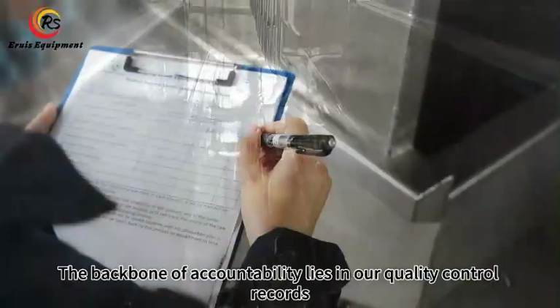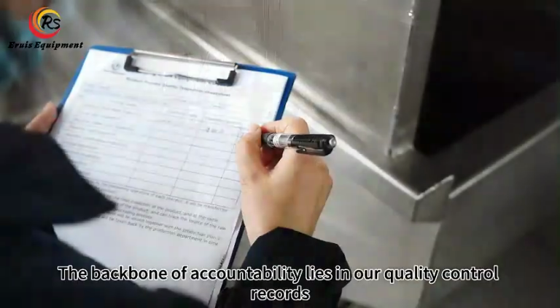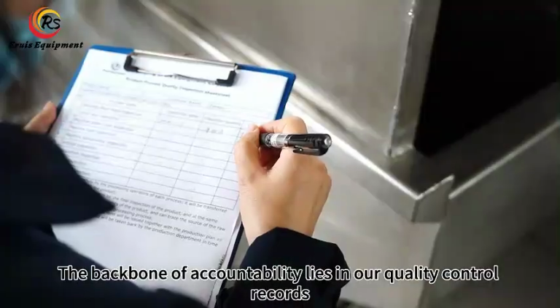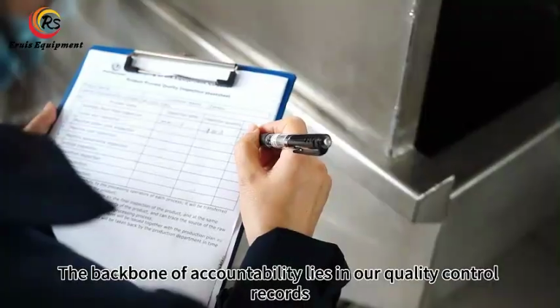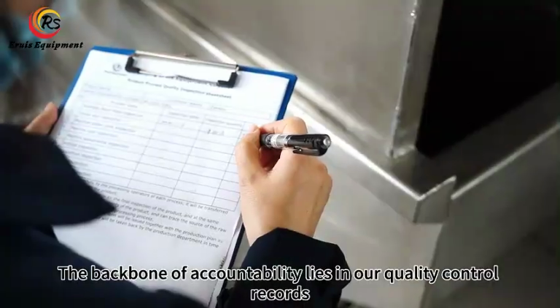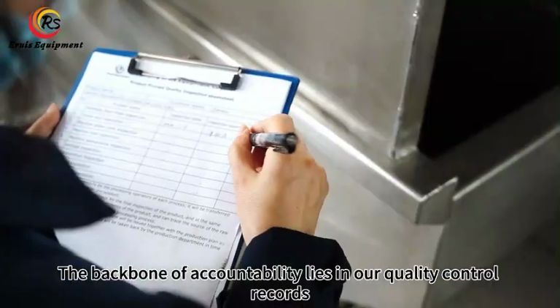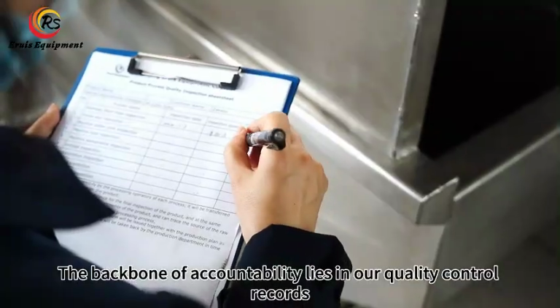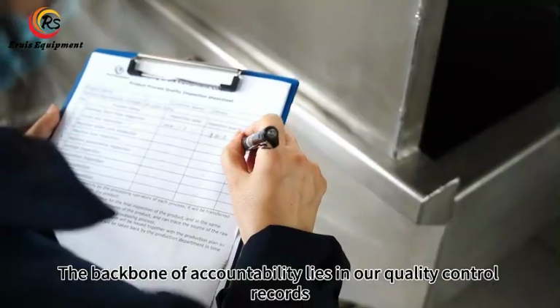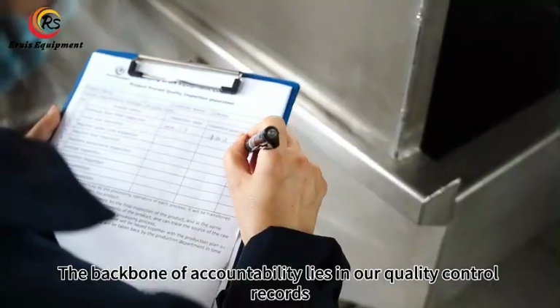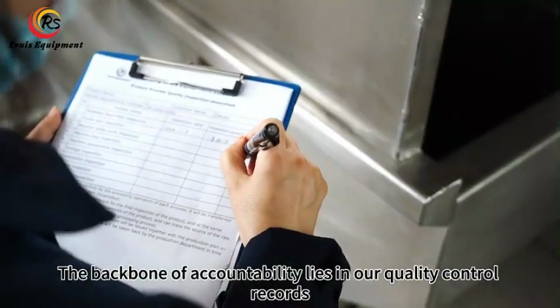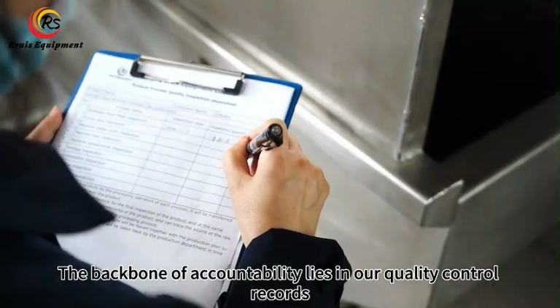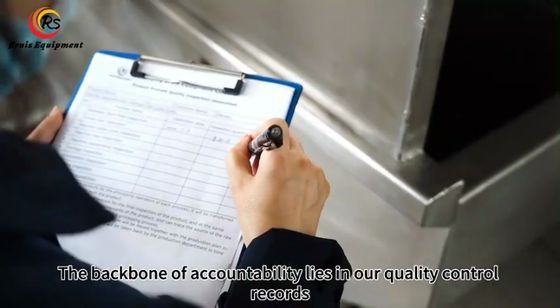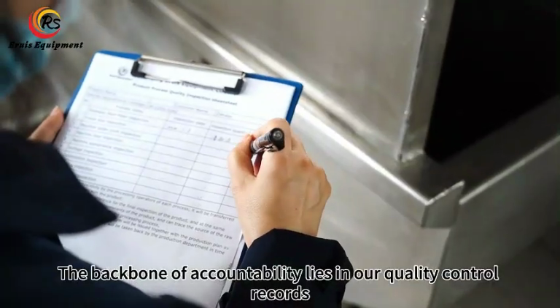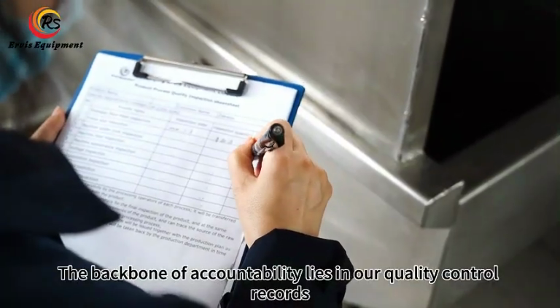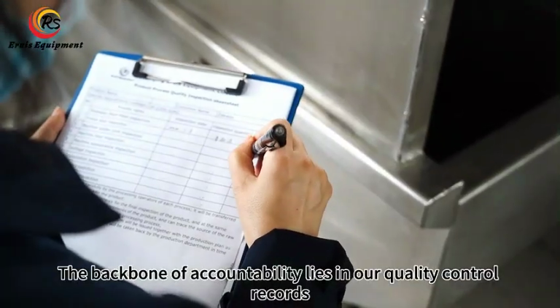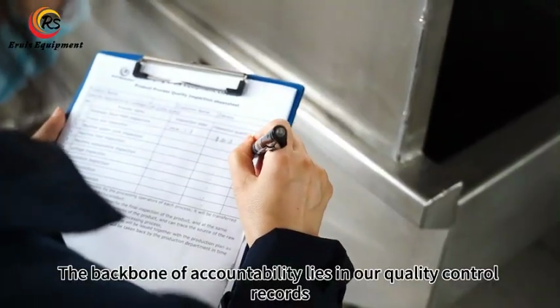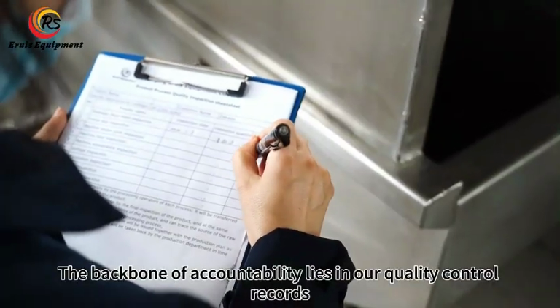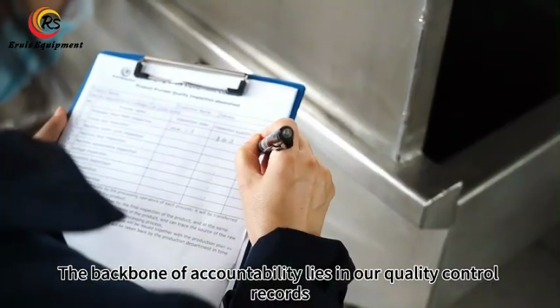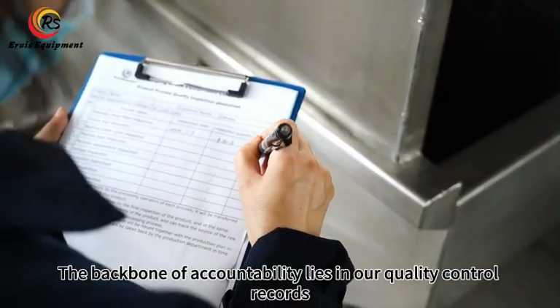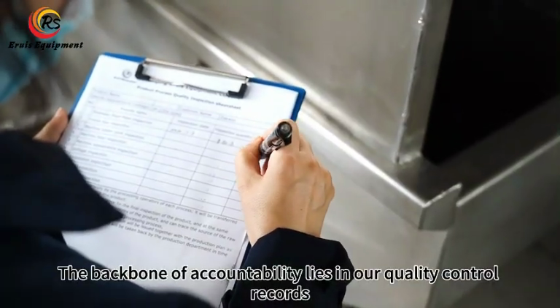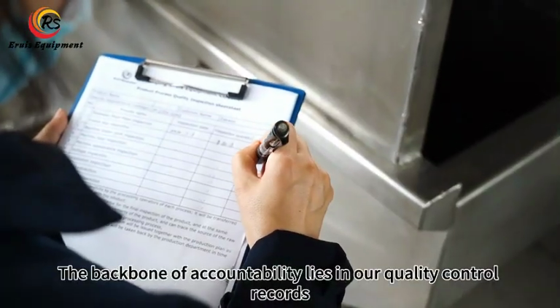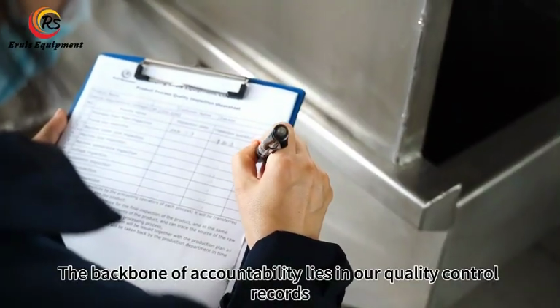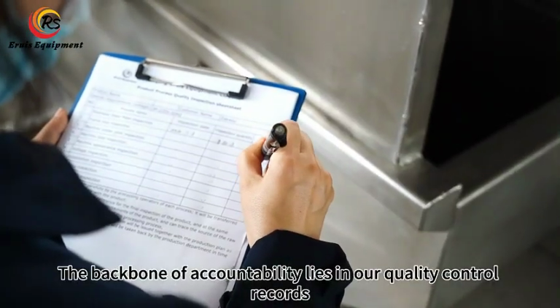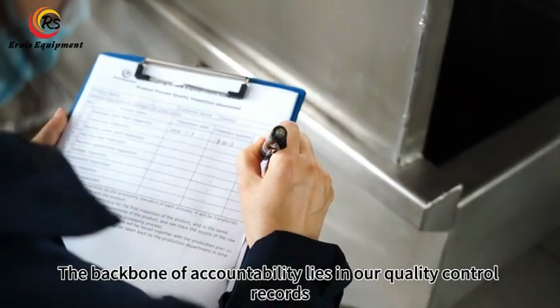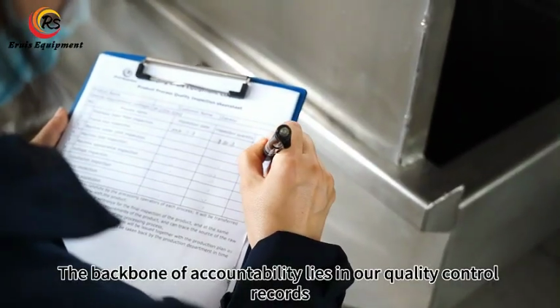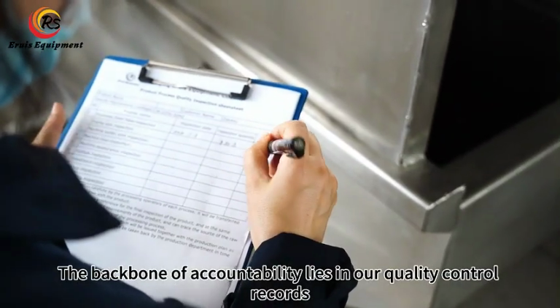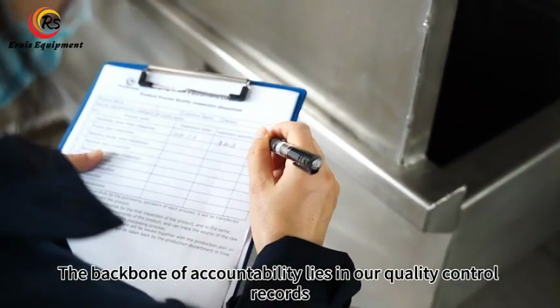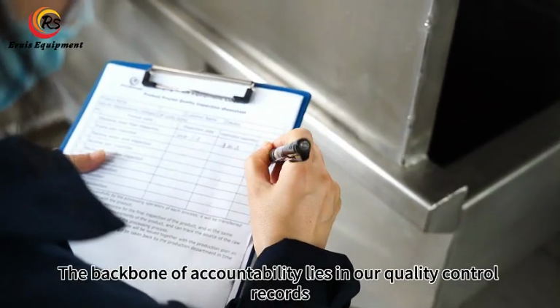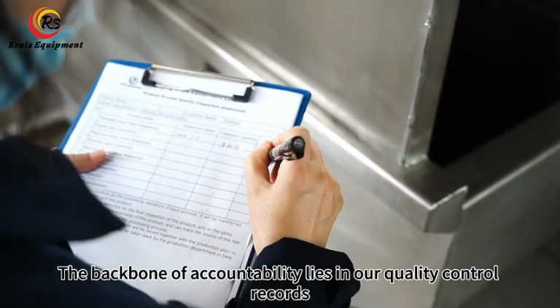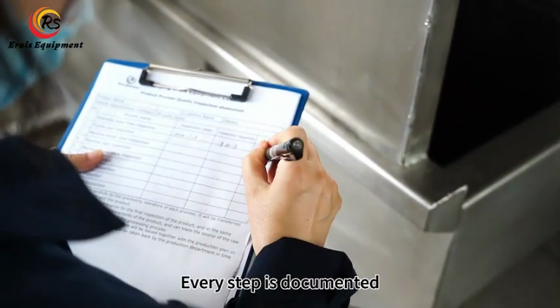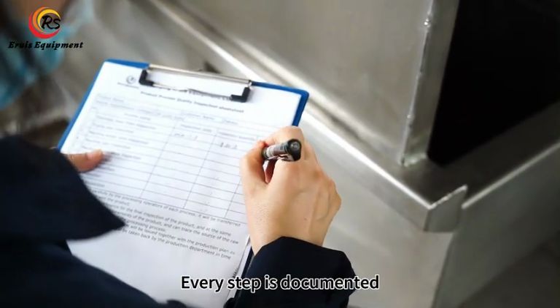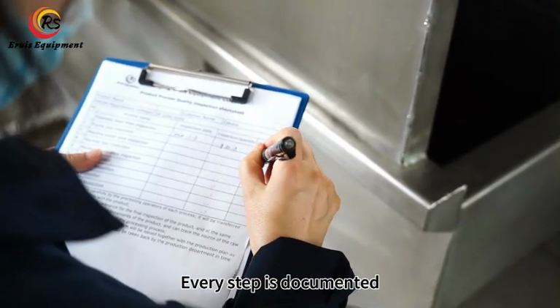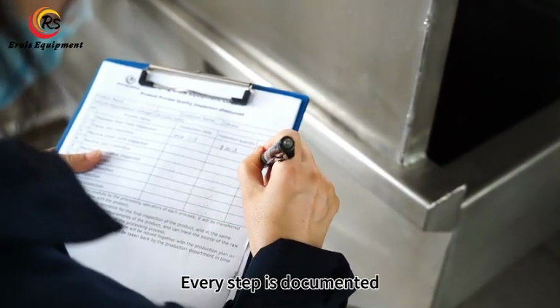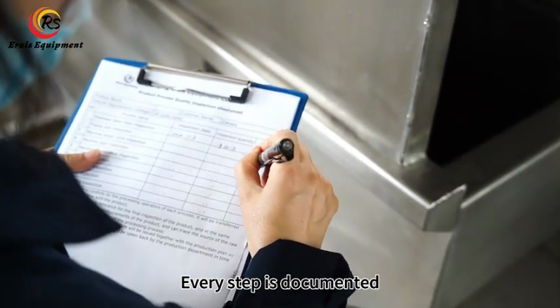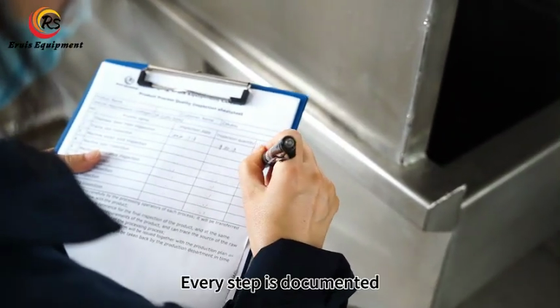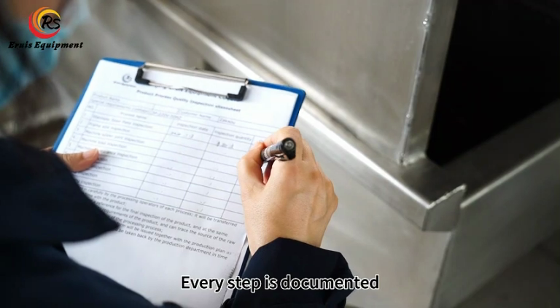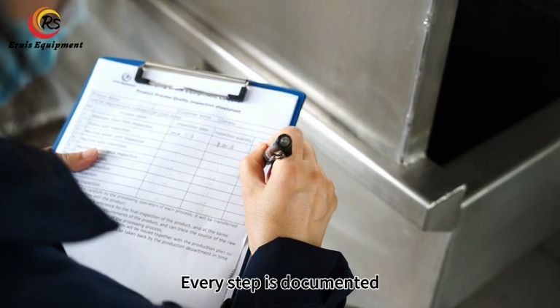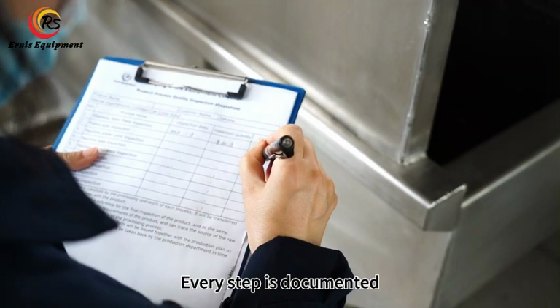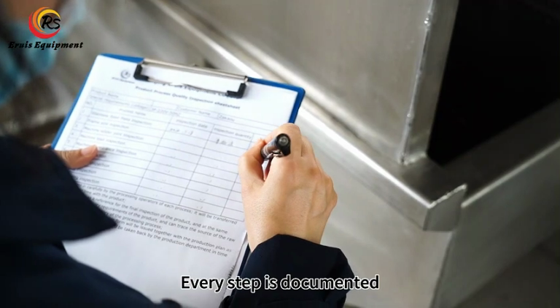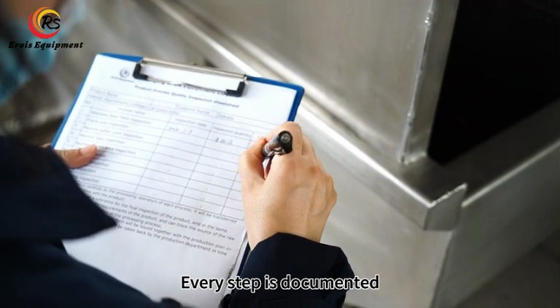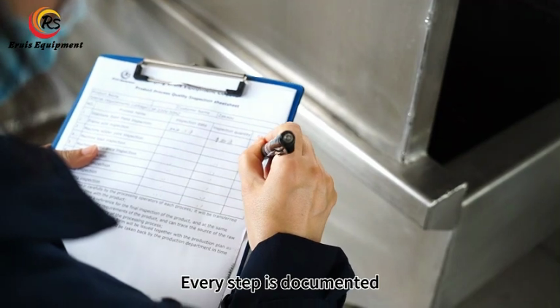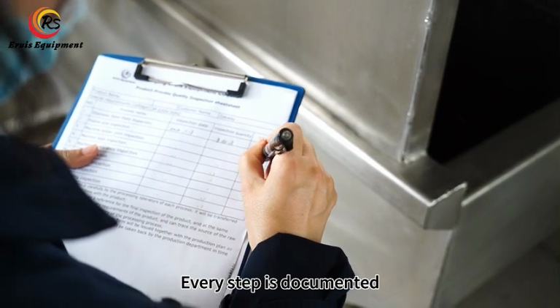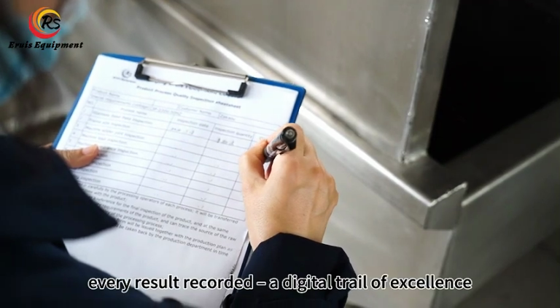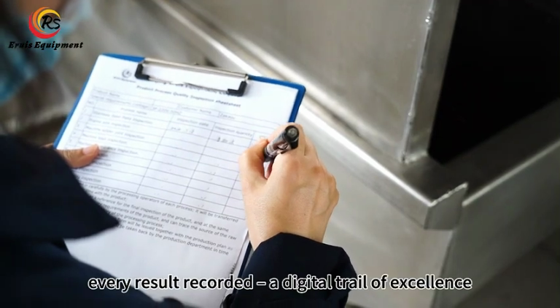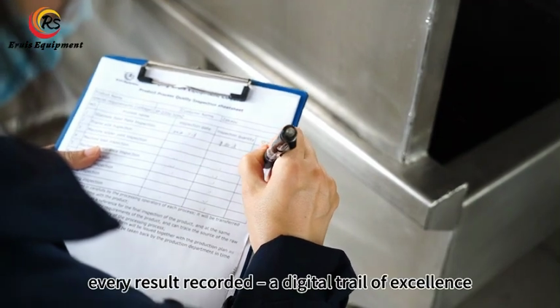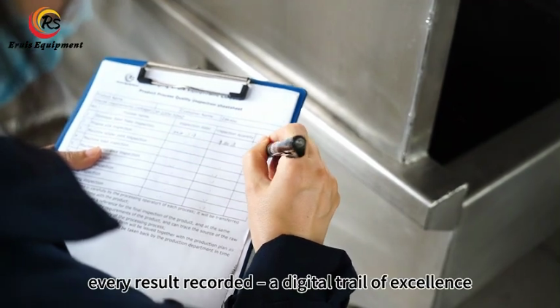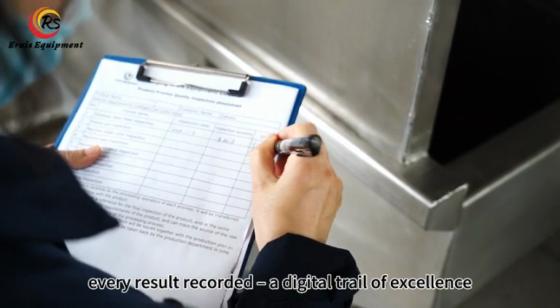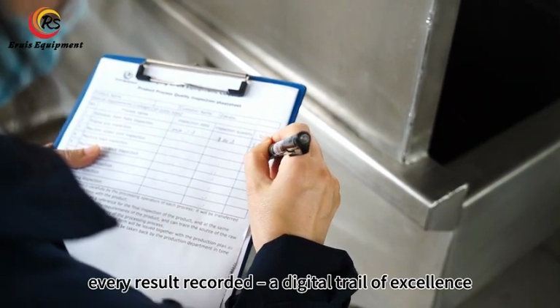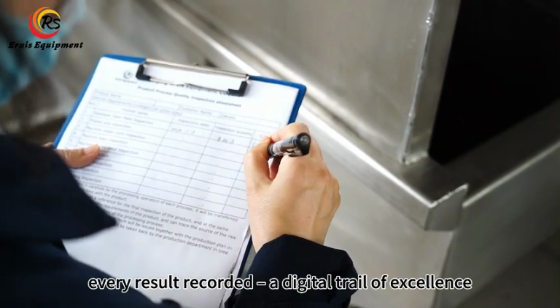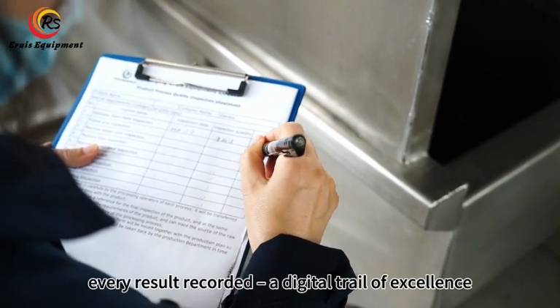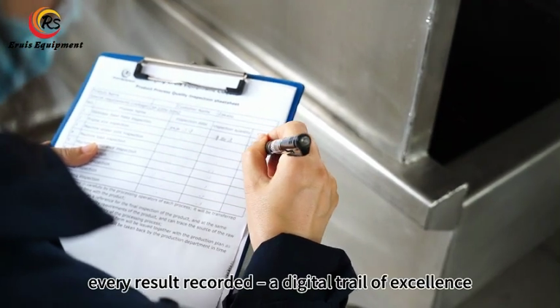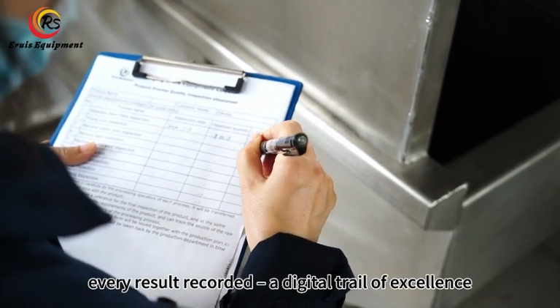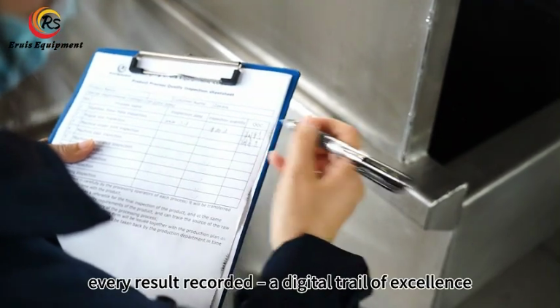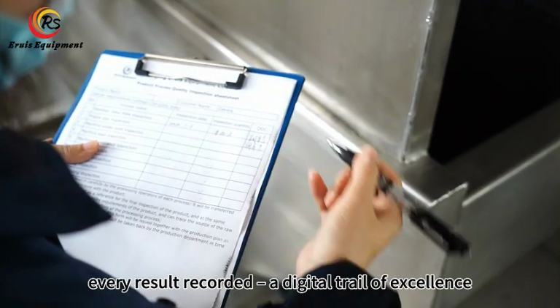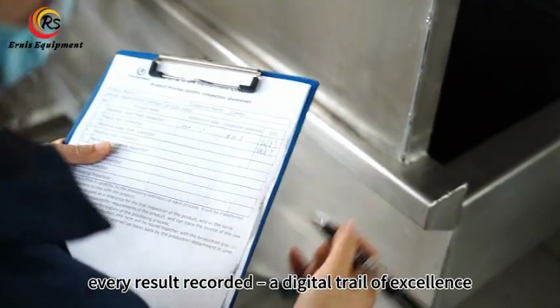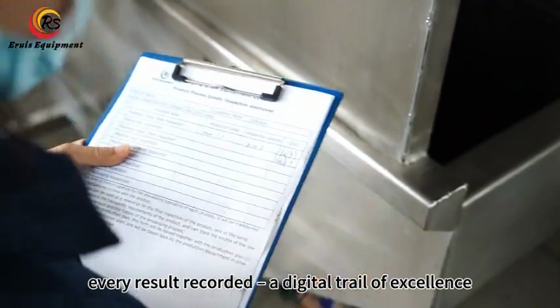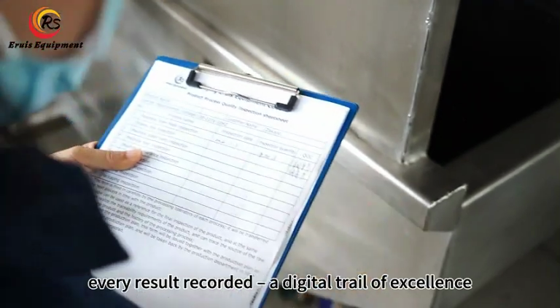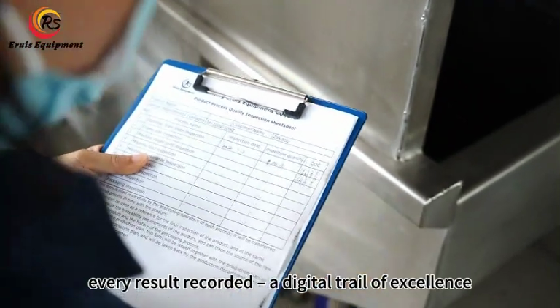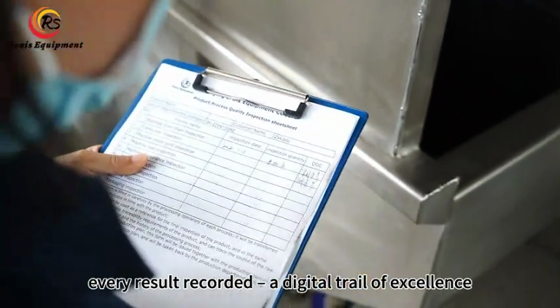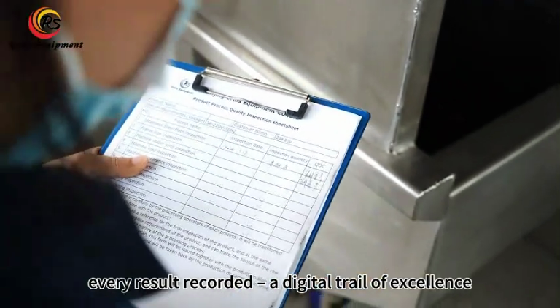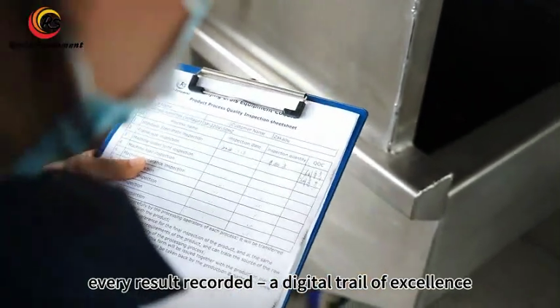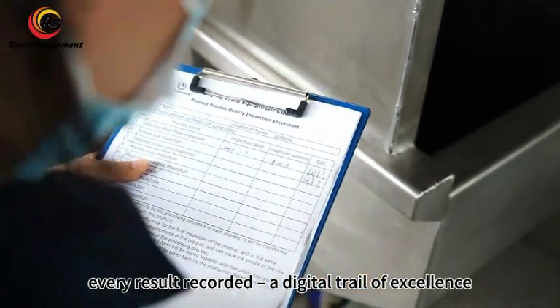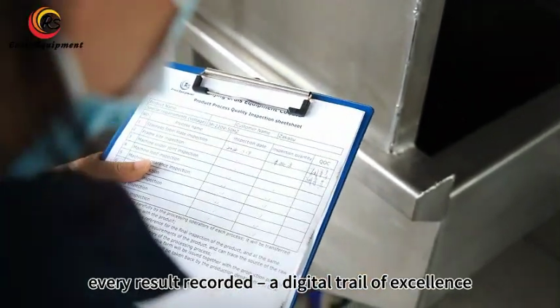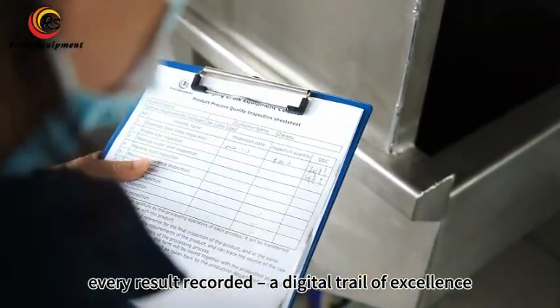The backbone of accountability lies in our quality control records. Every step is documented, every result recorded — a digital trail of excellence.